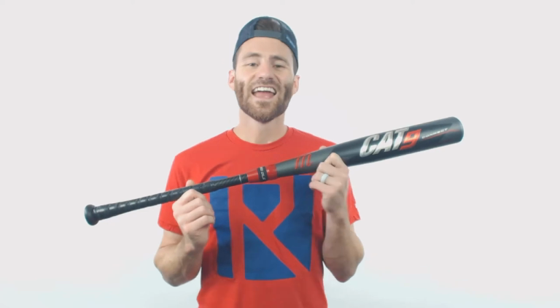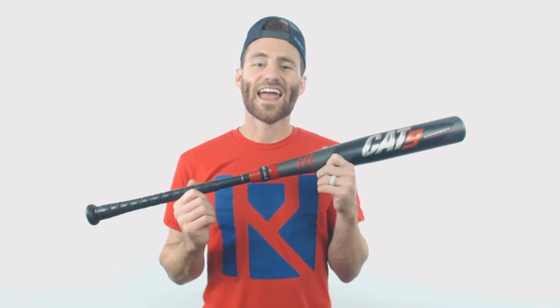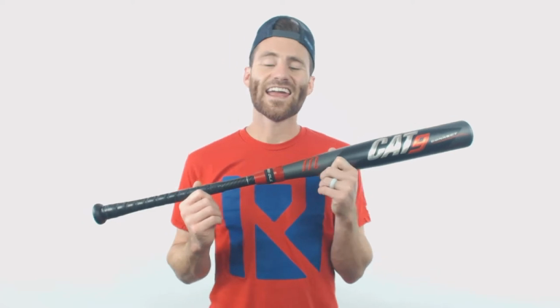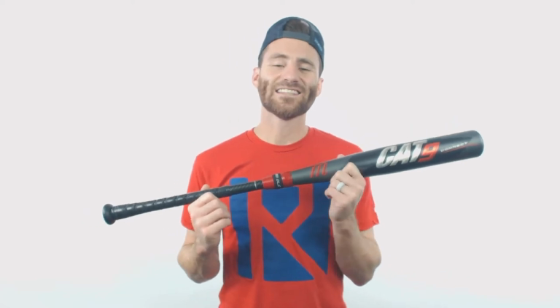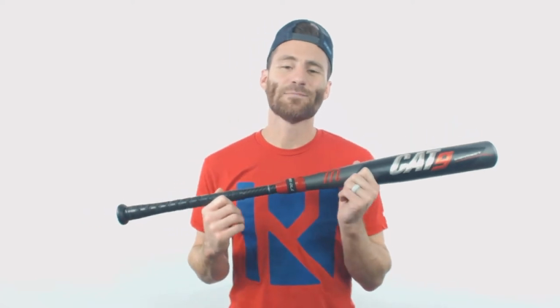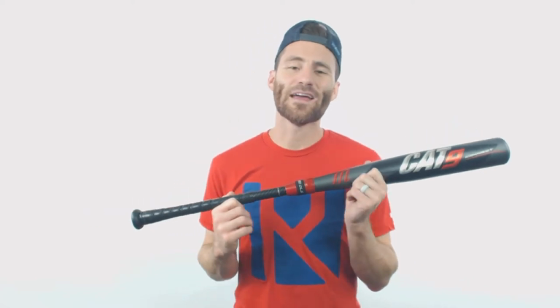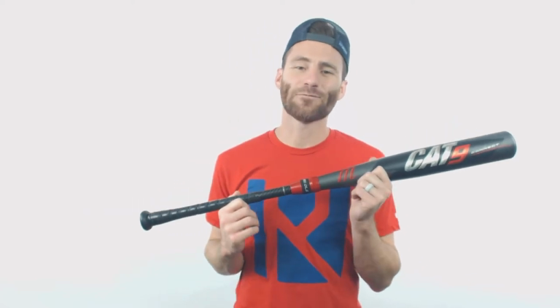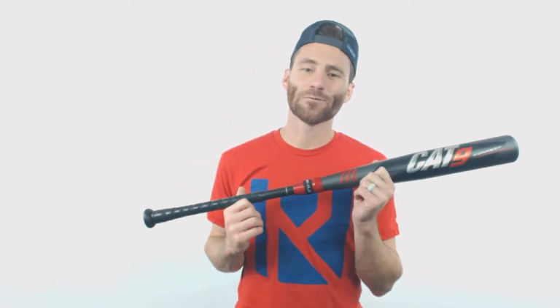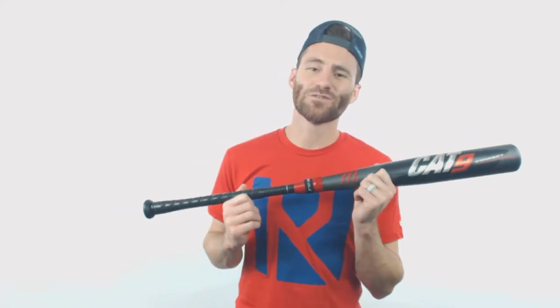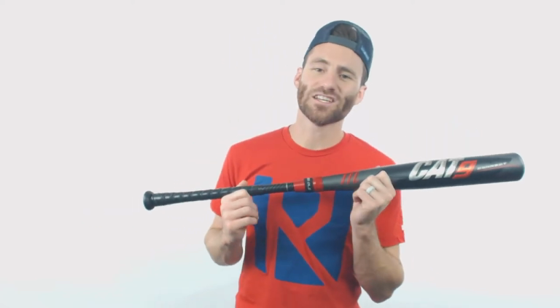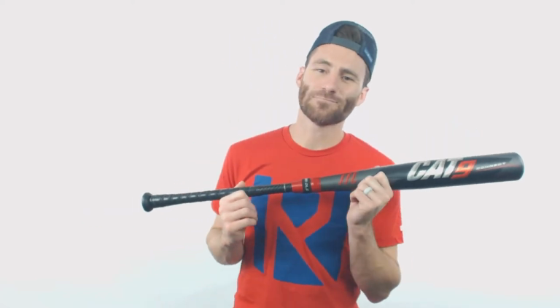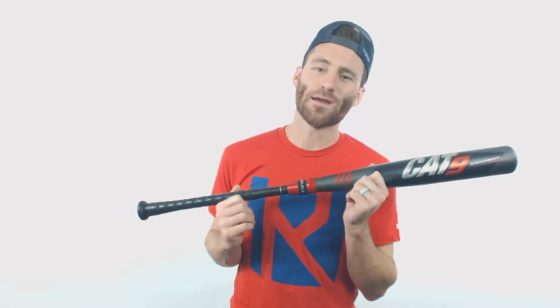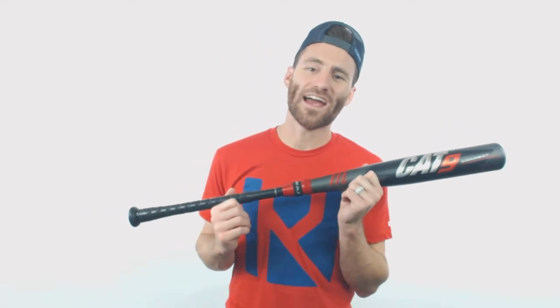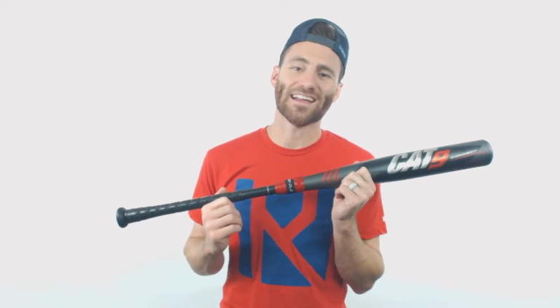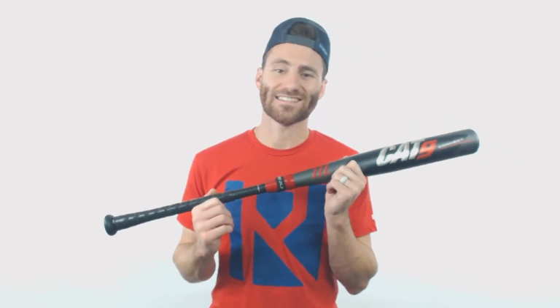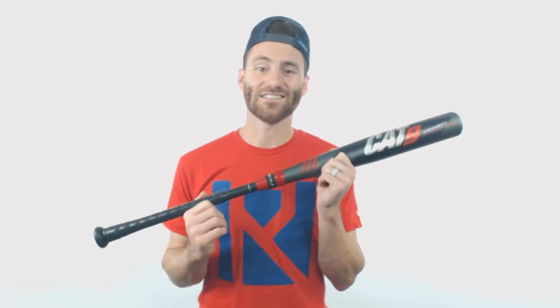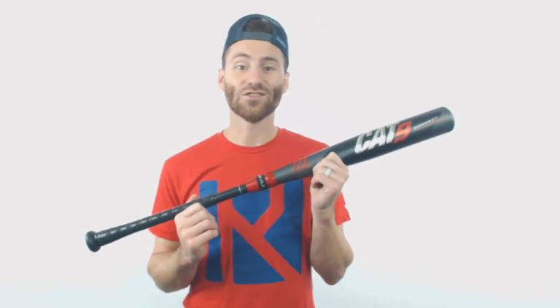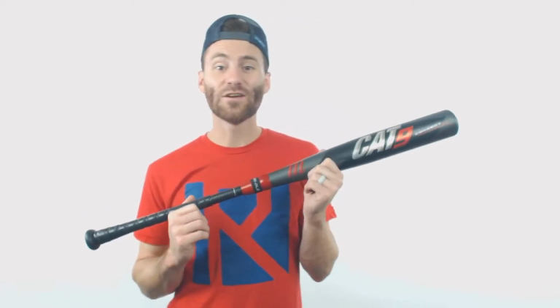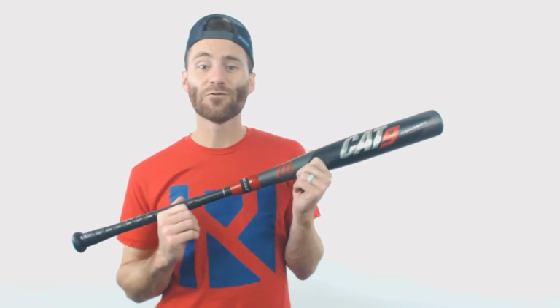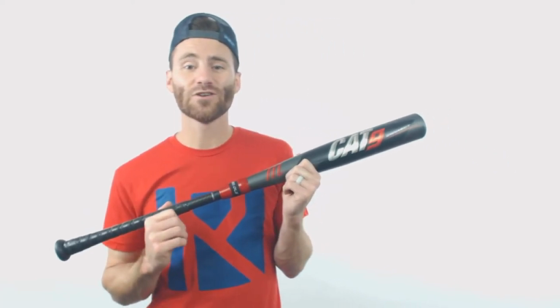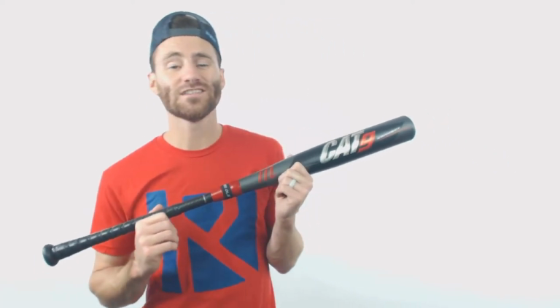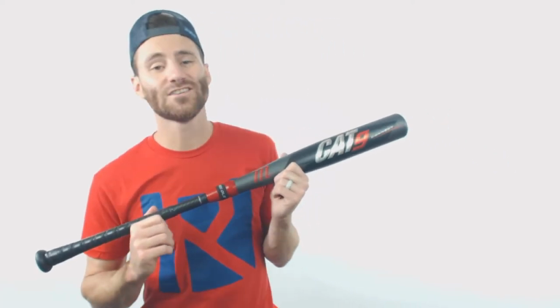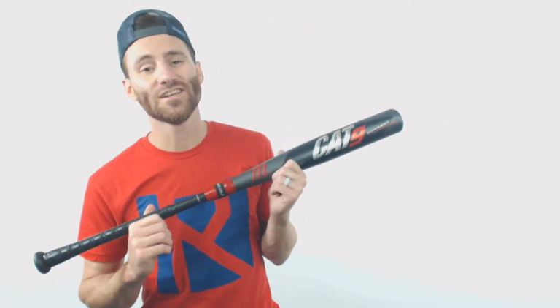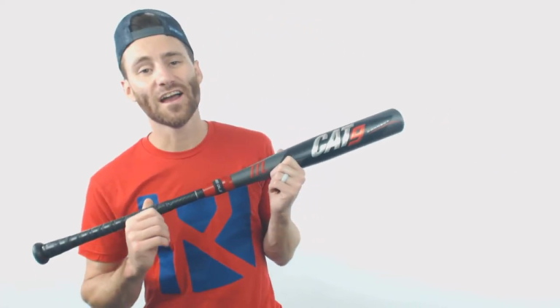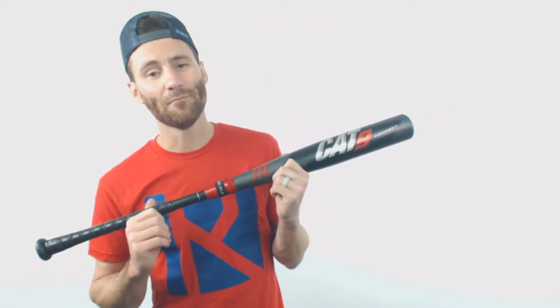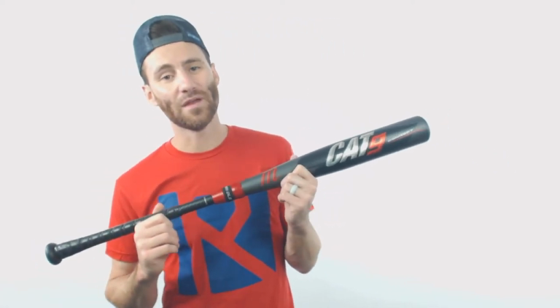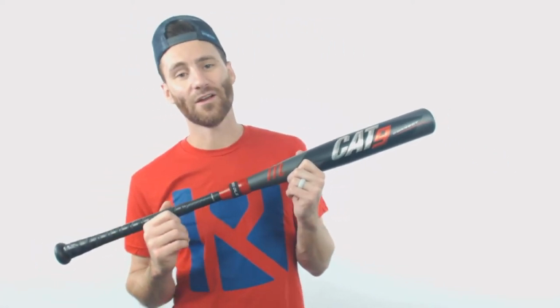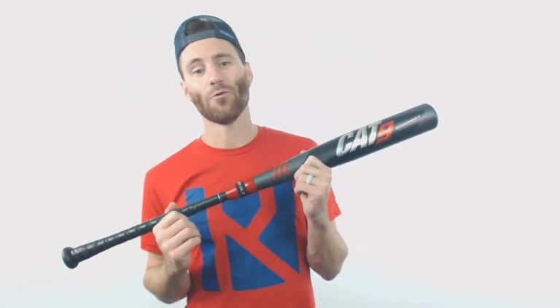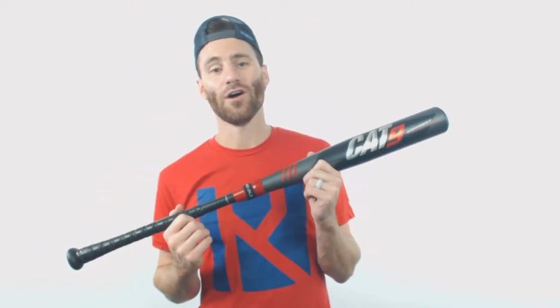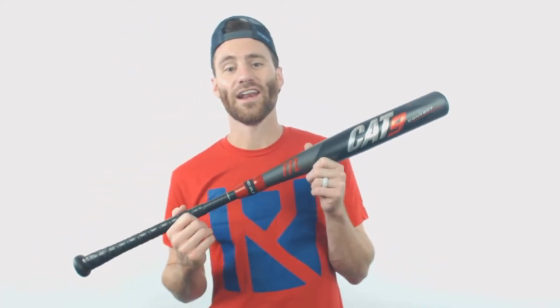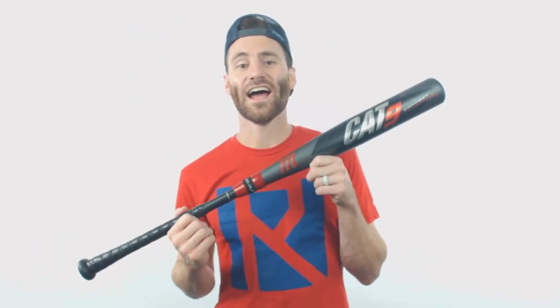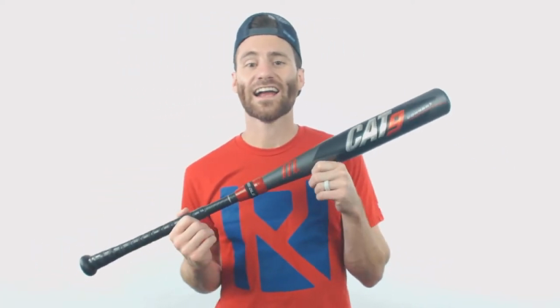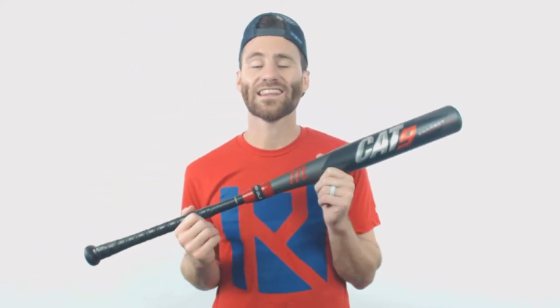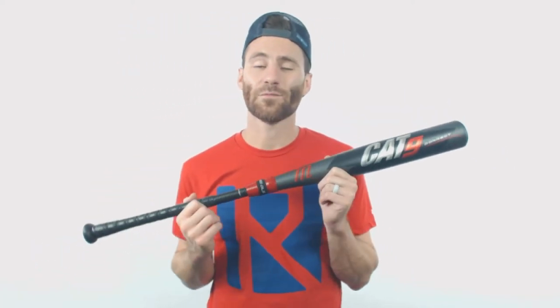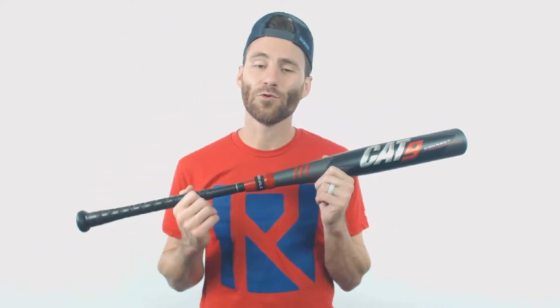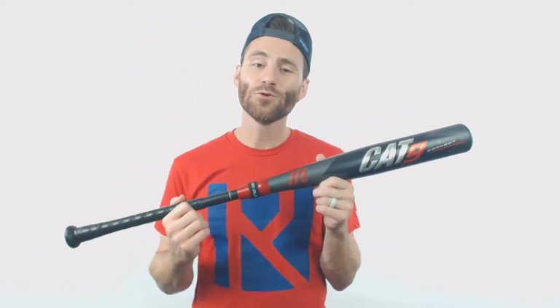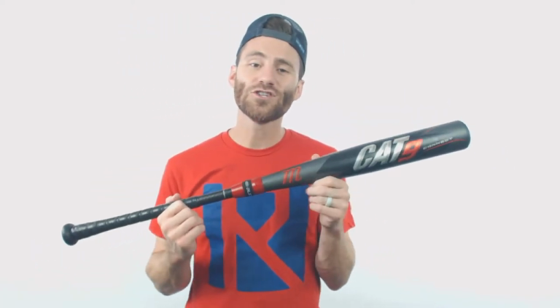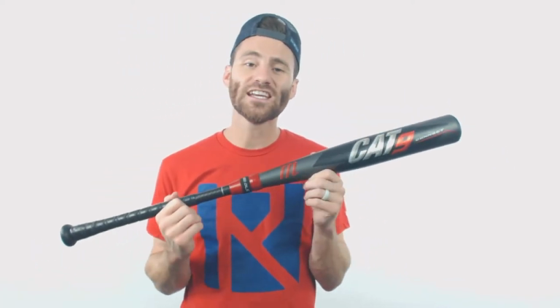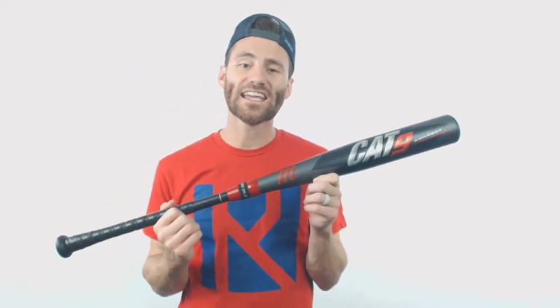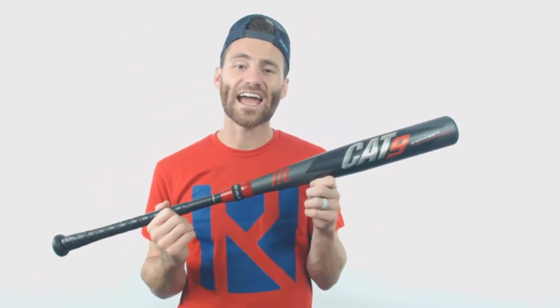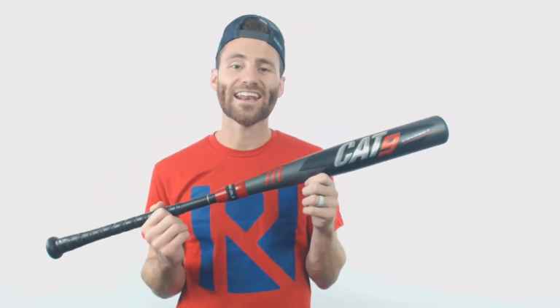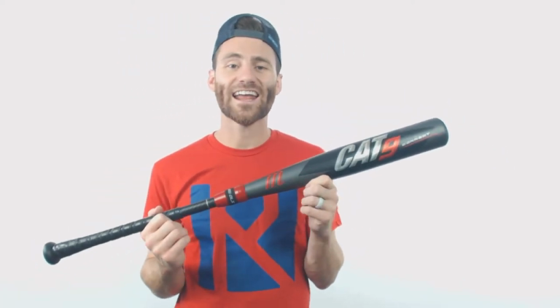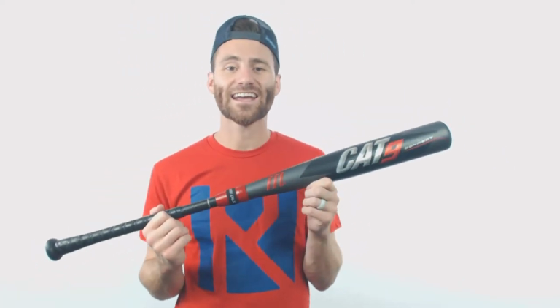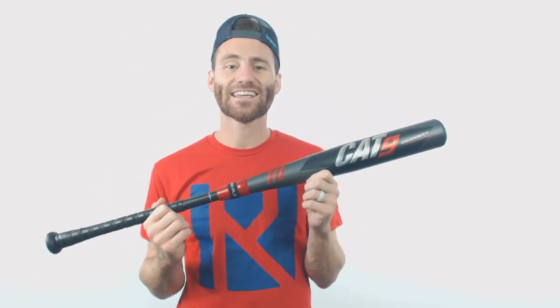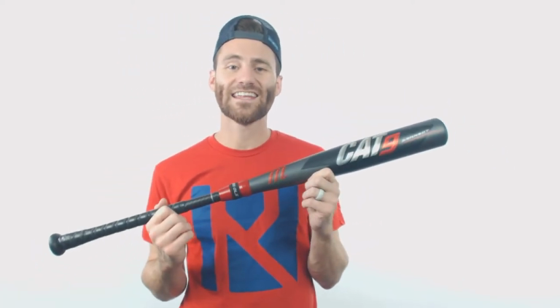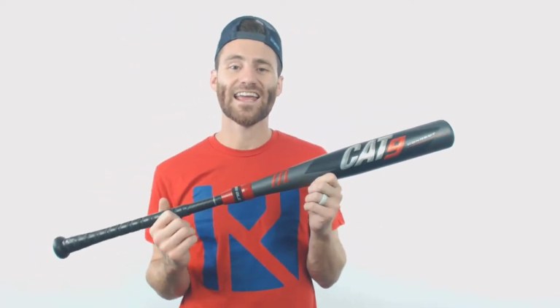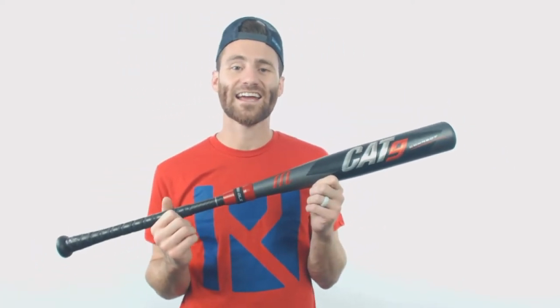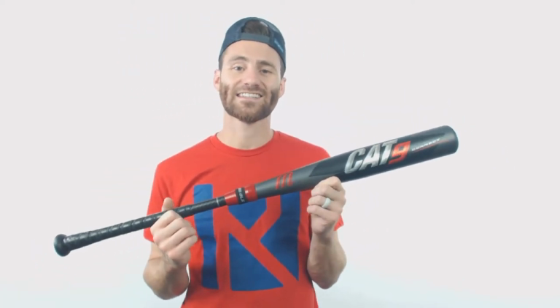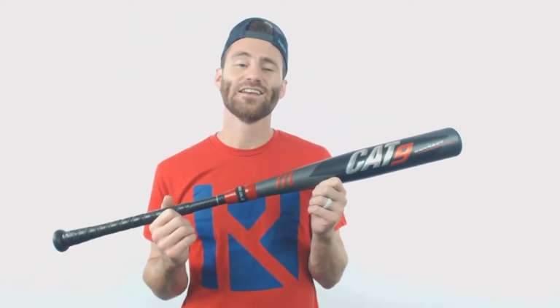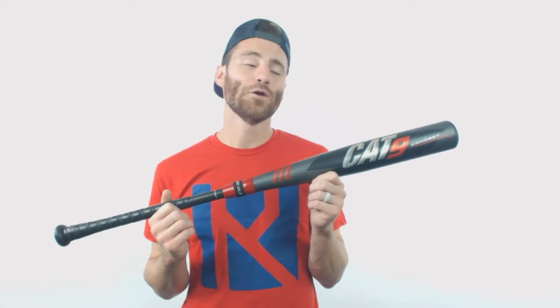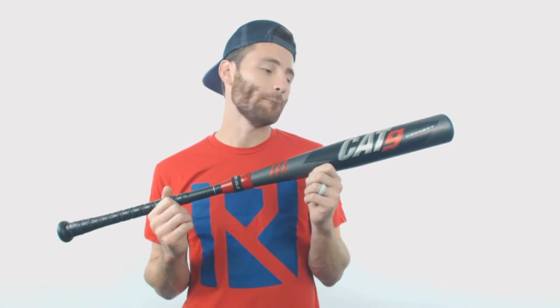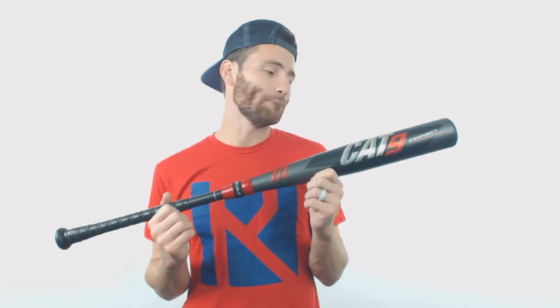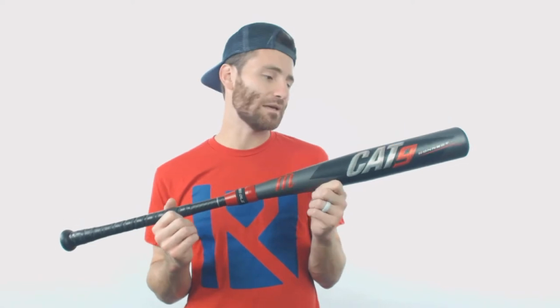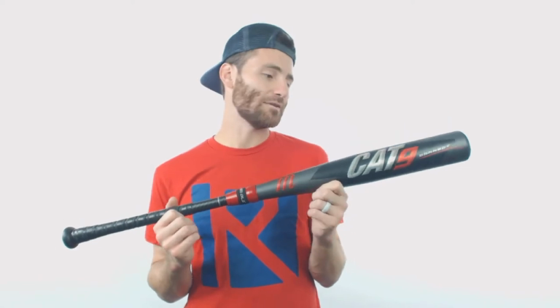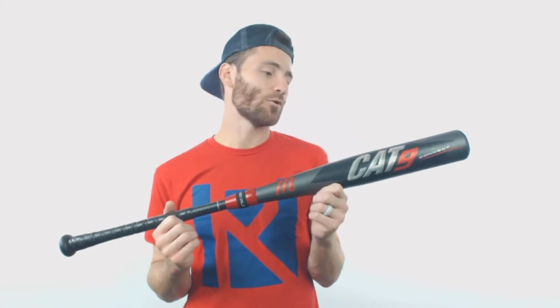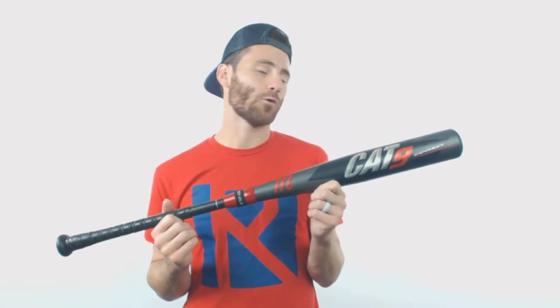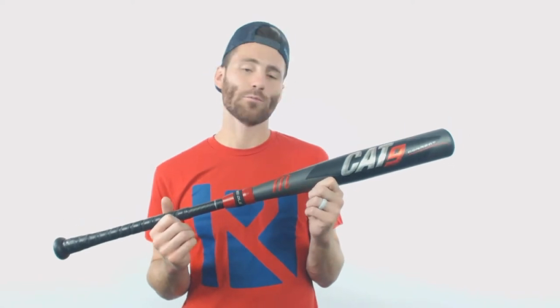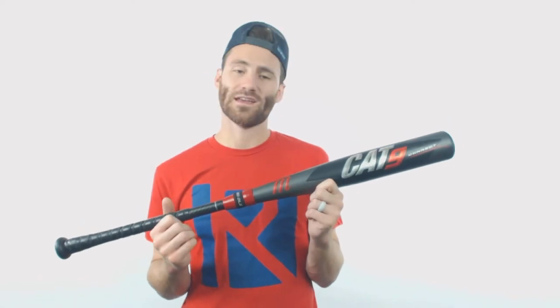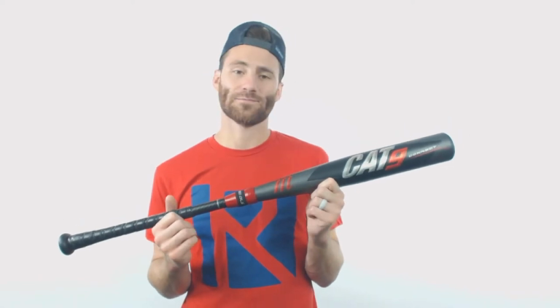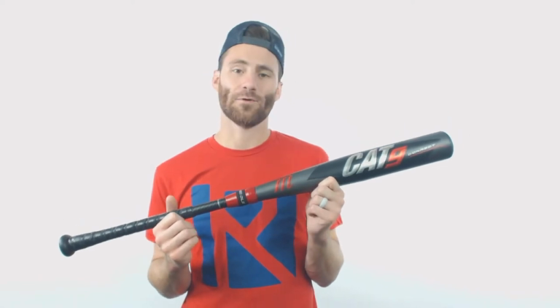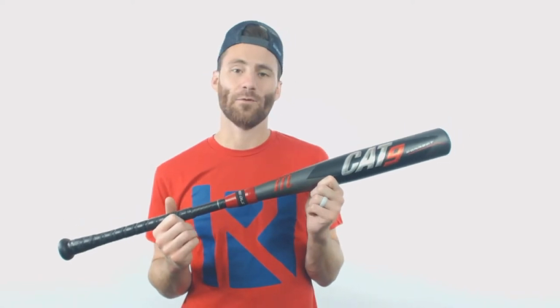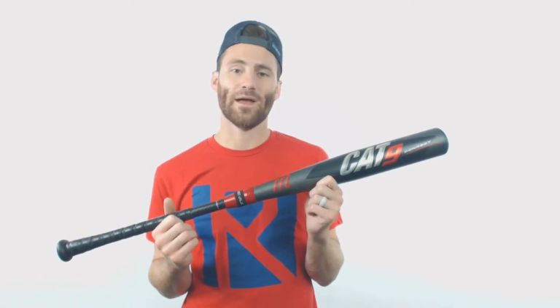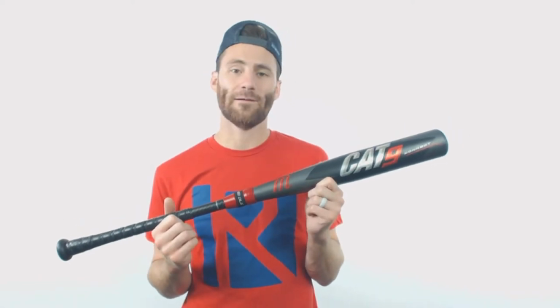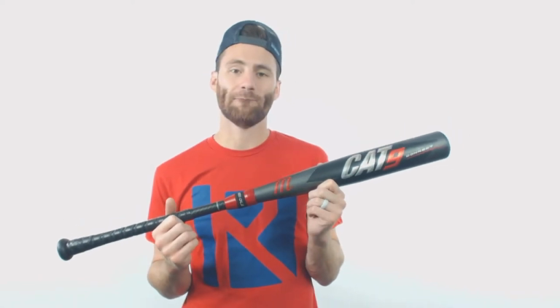Hey, it's Ben from Just Bats delivering to you a big one. I got the Marucci Cat9 Connect BB Core Baseball Bat.